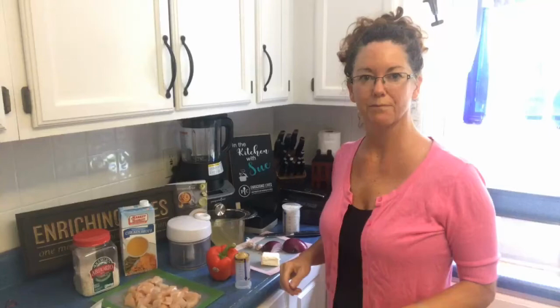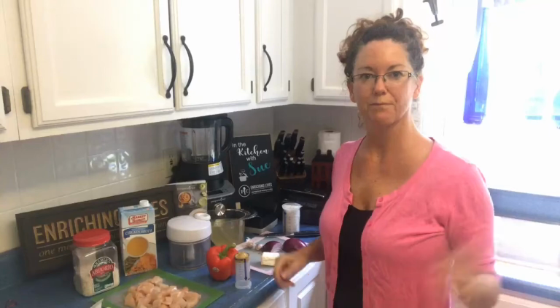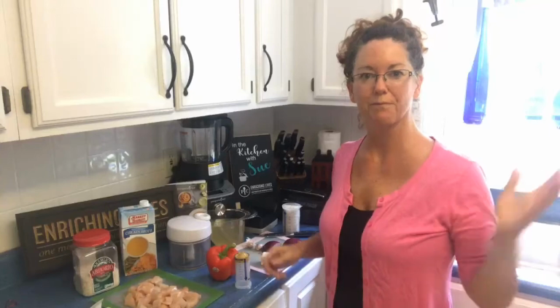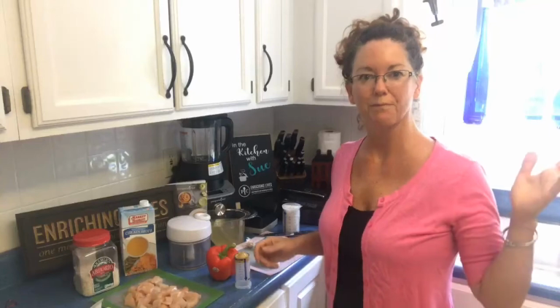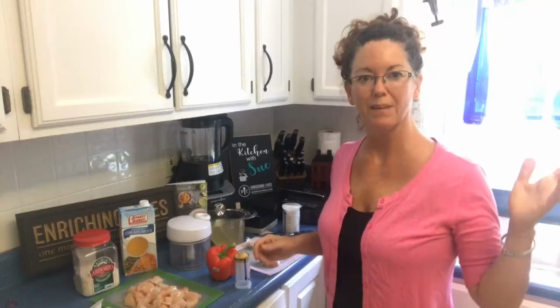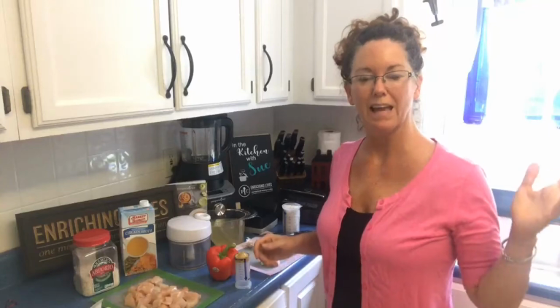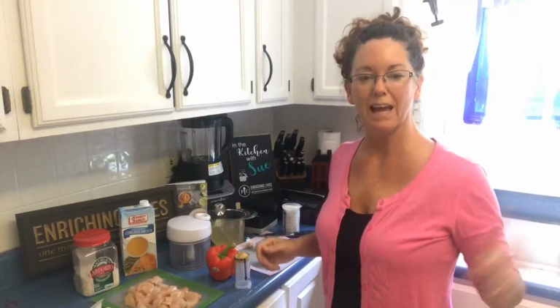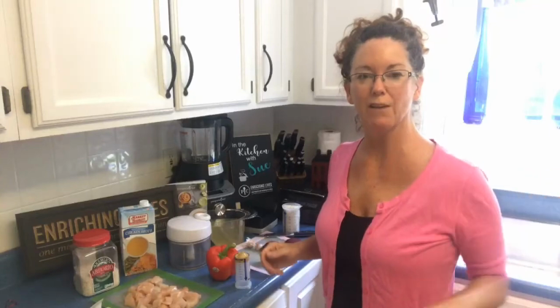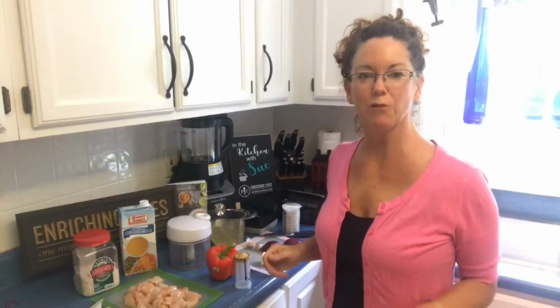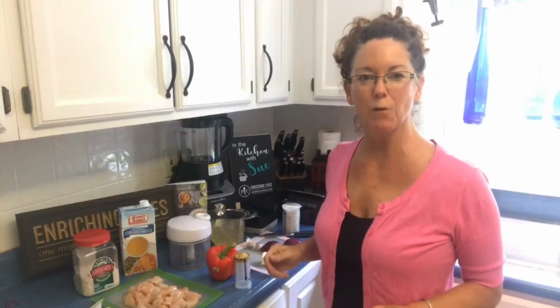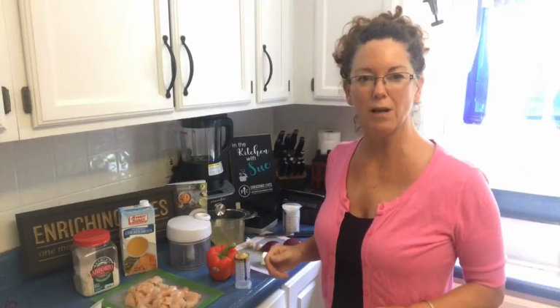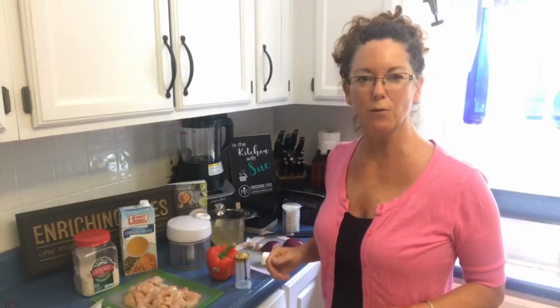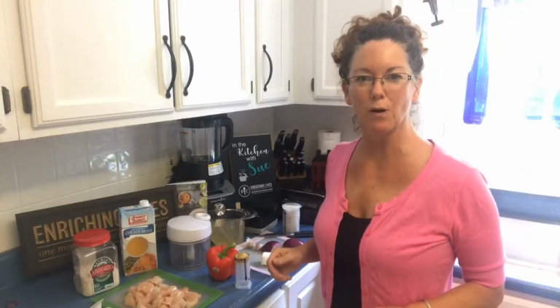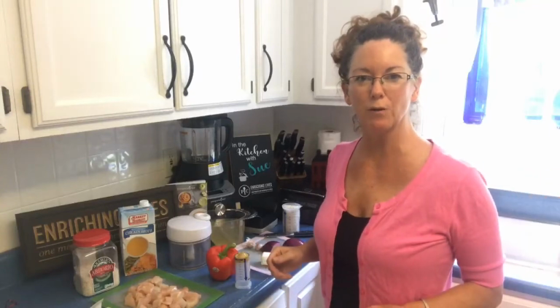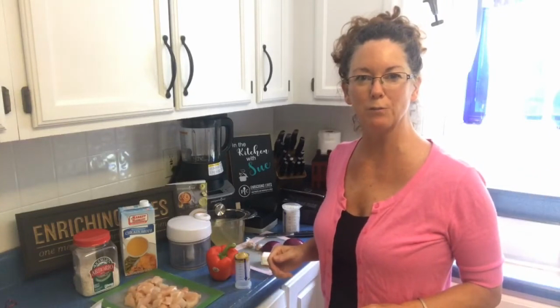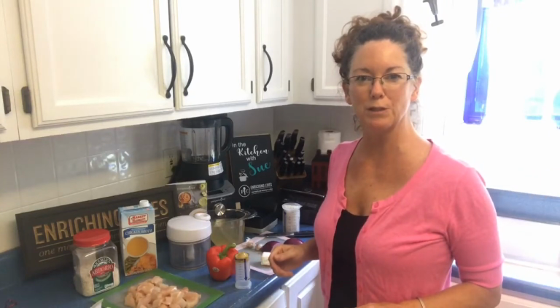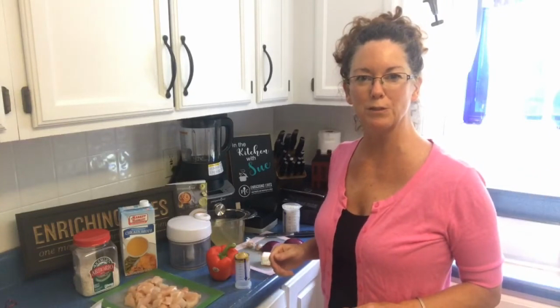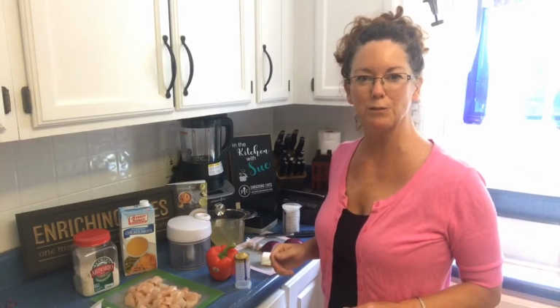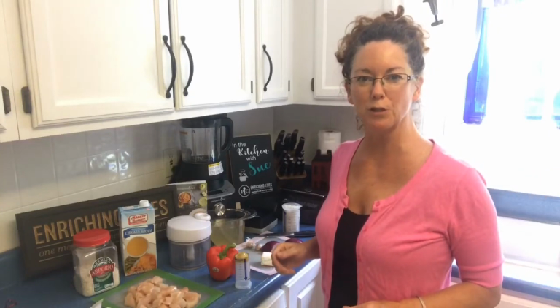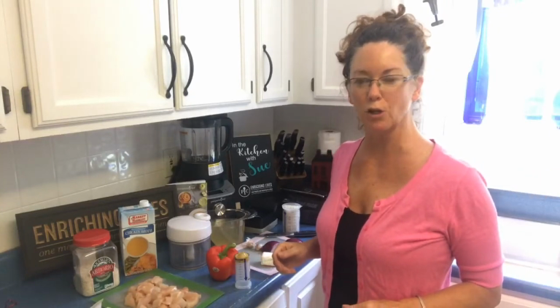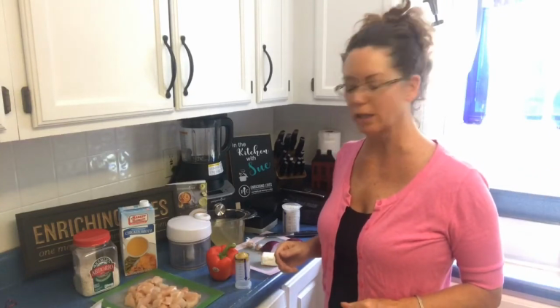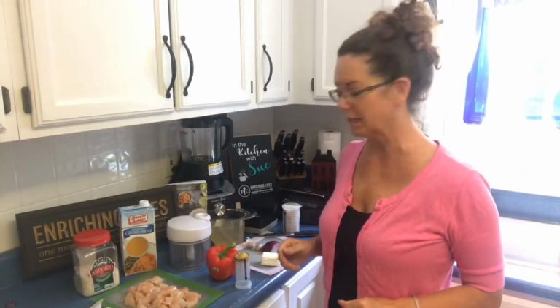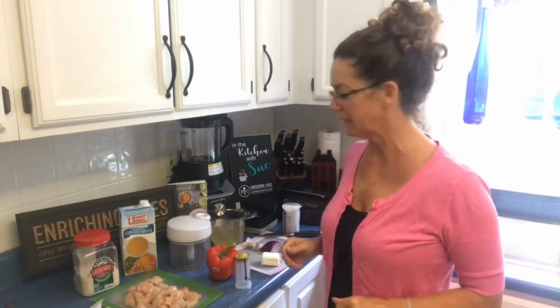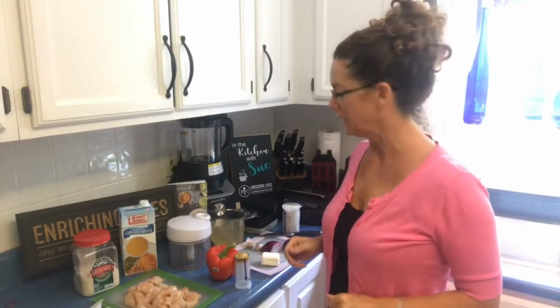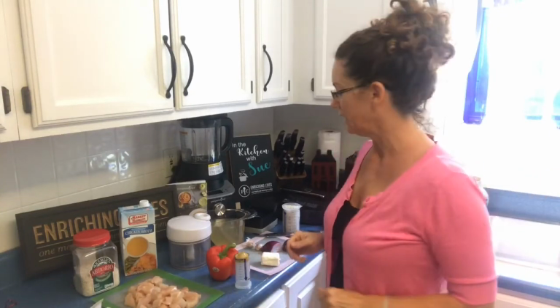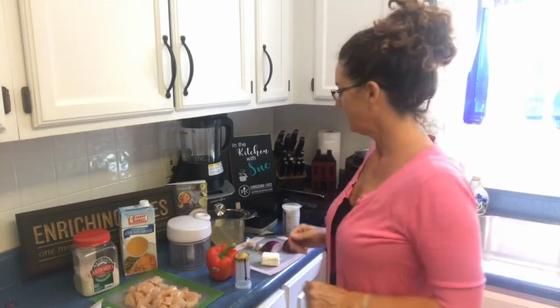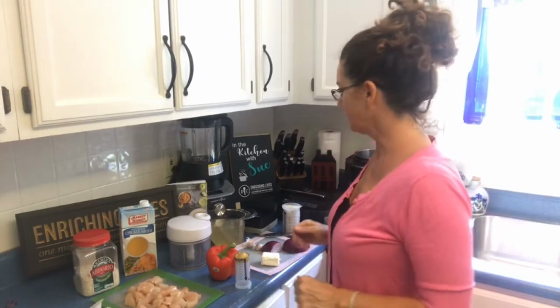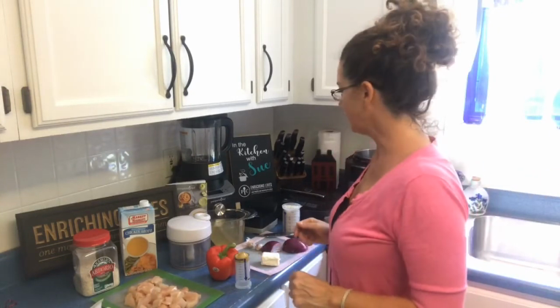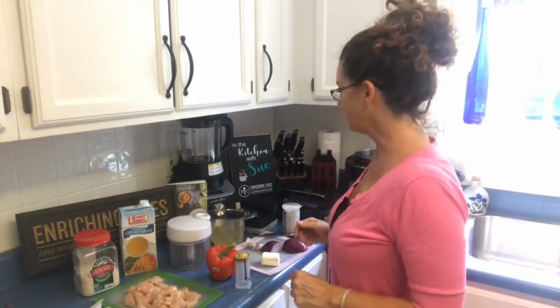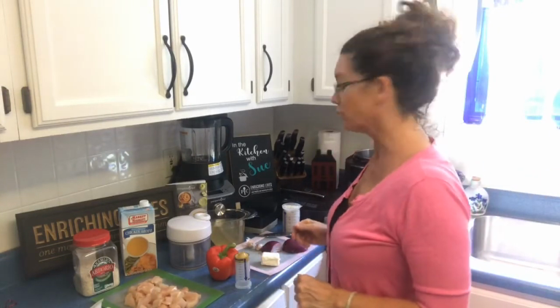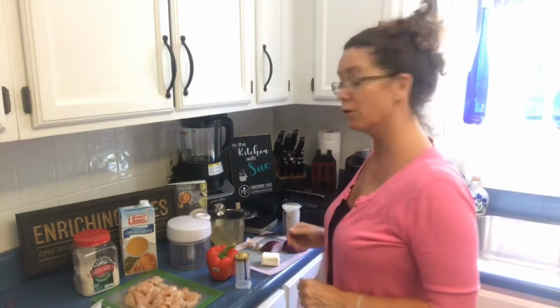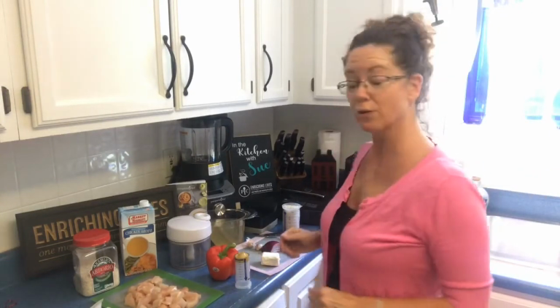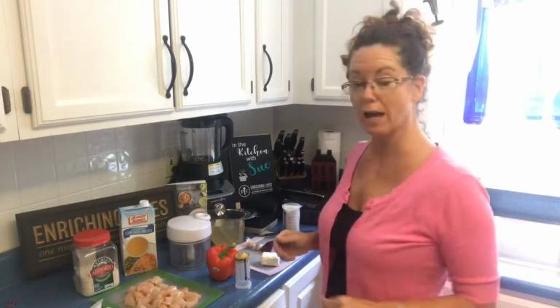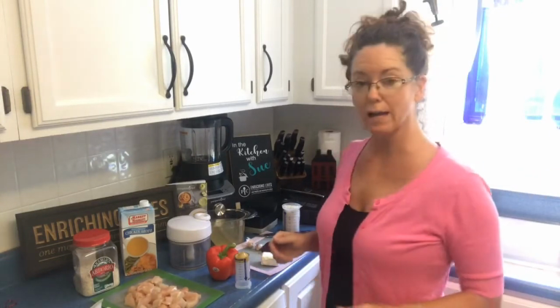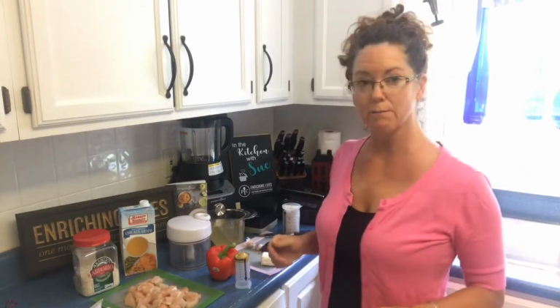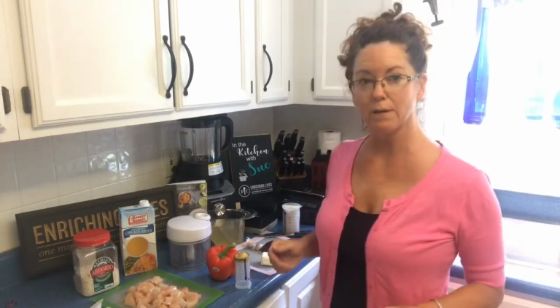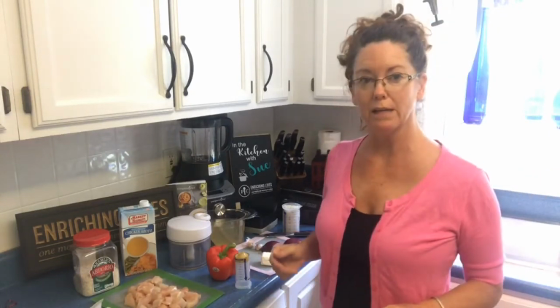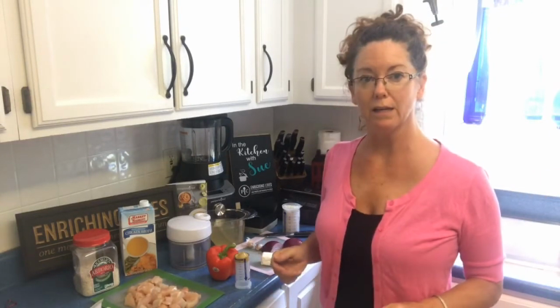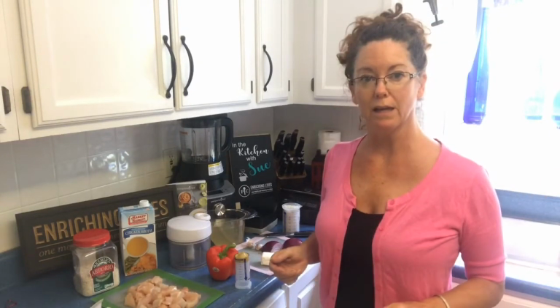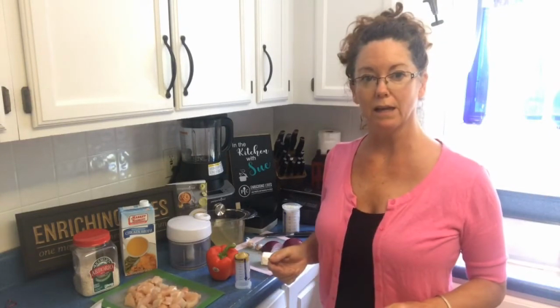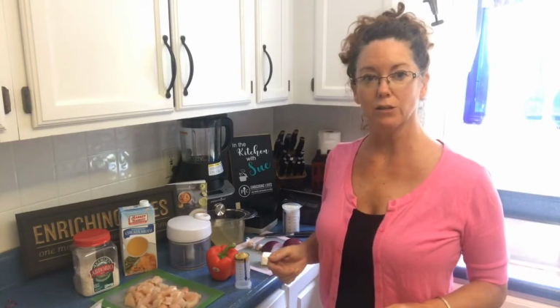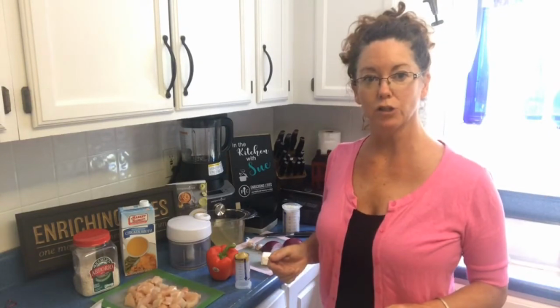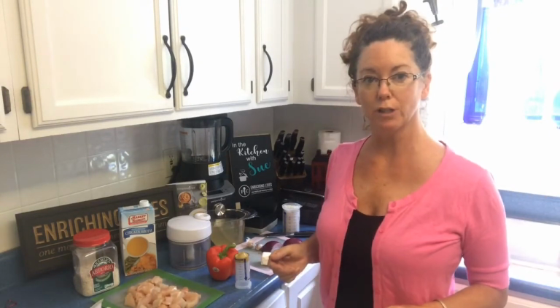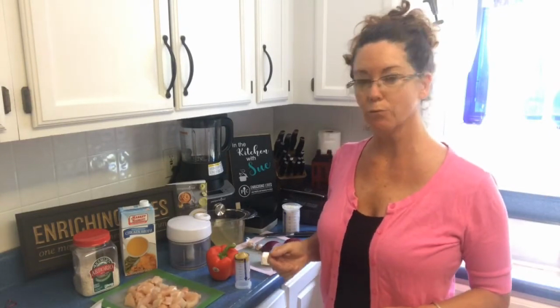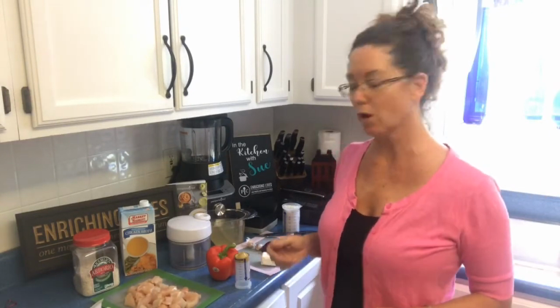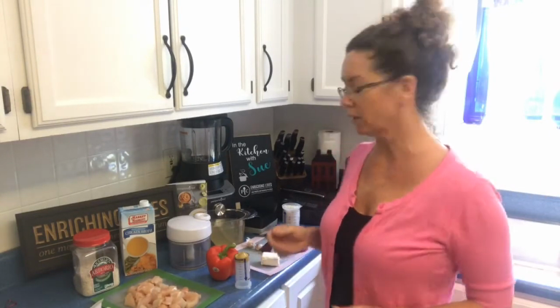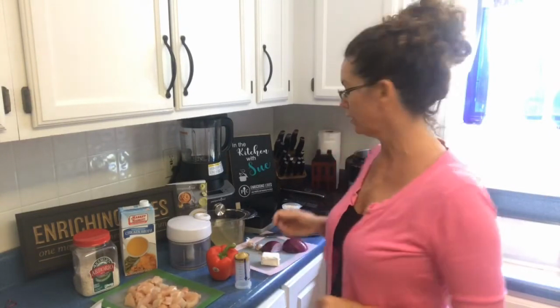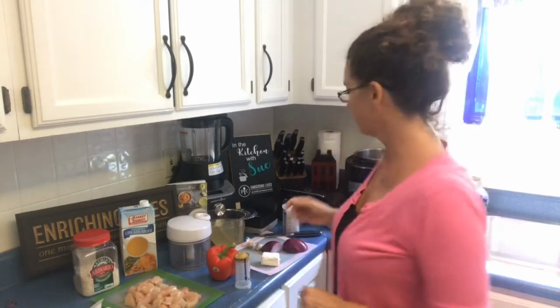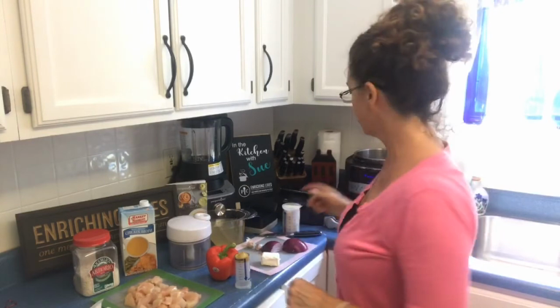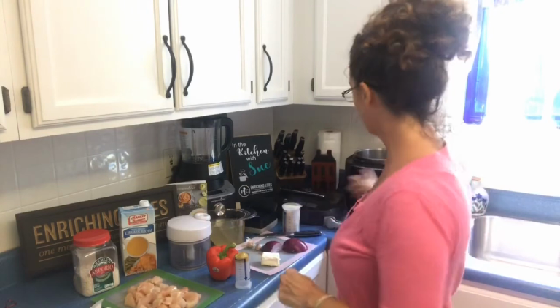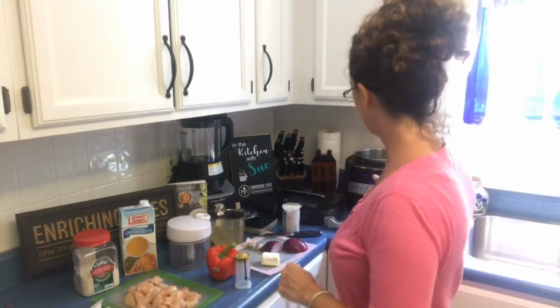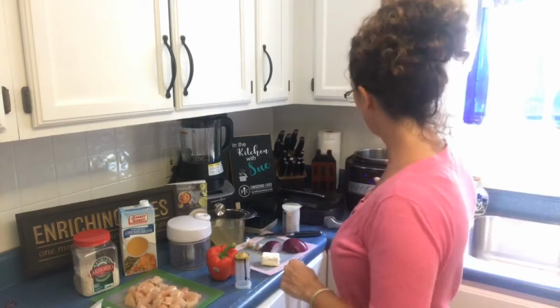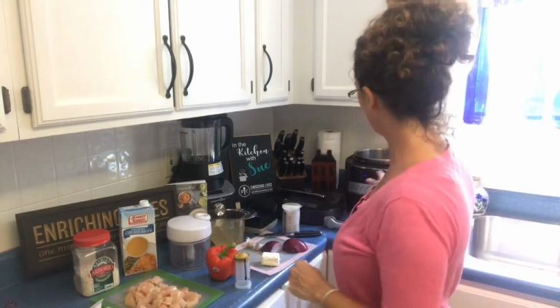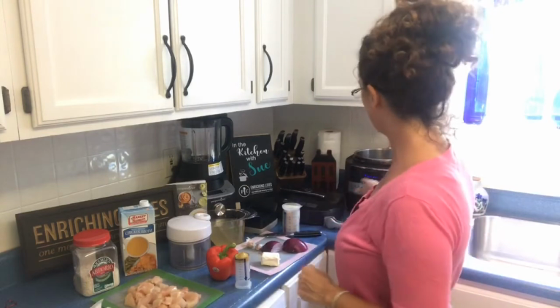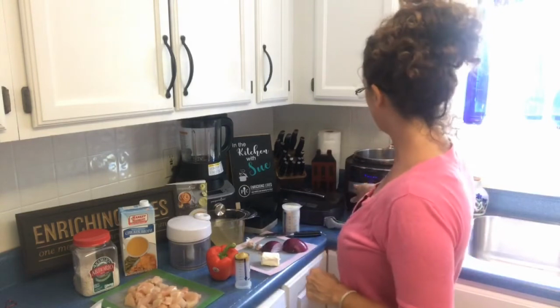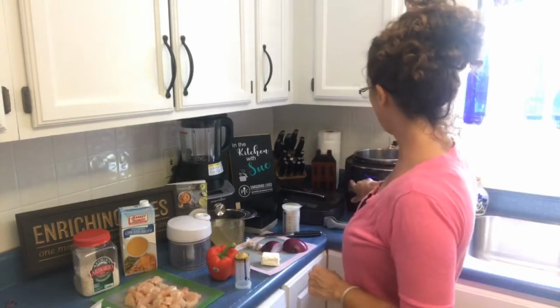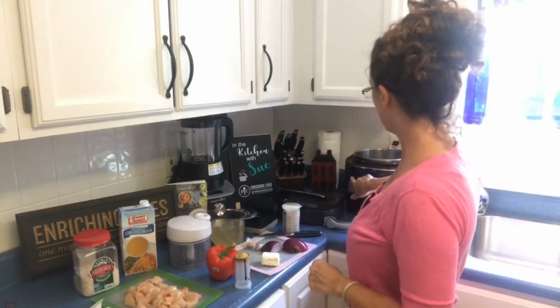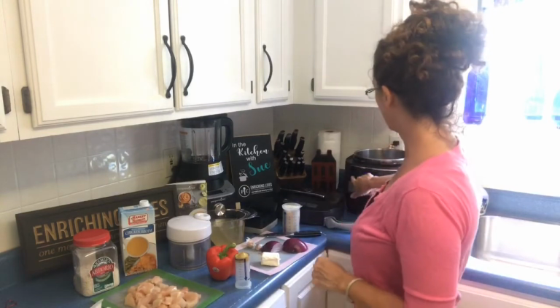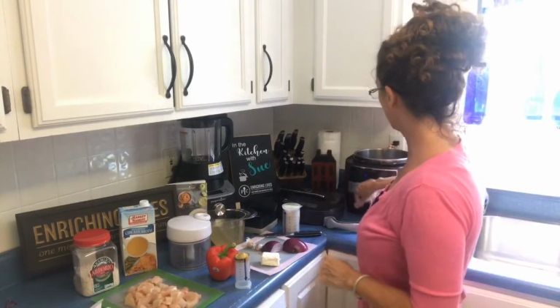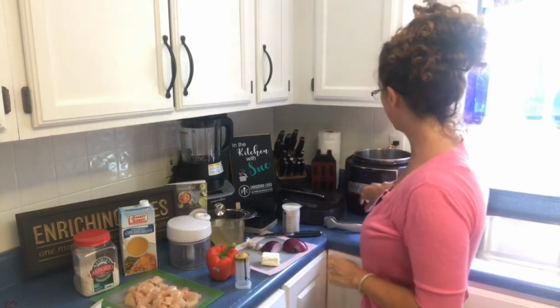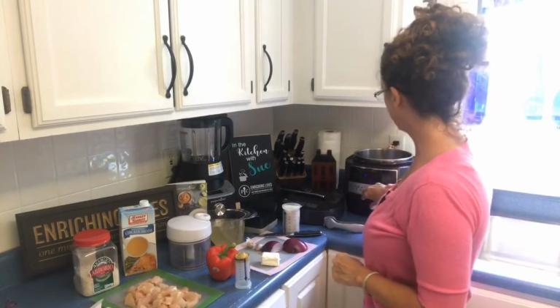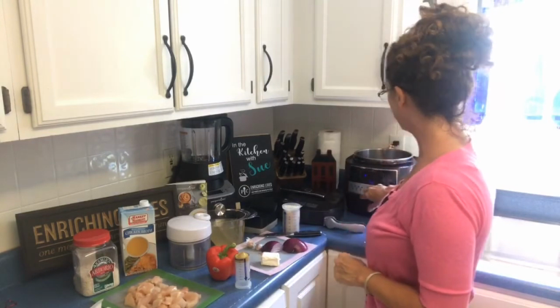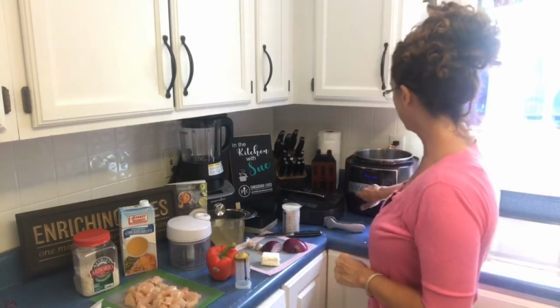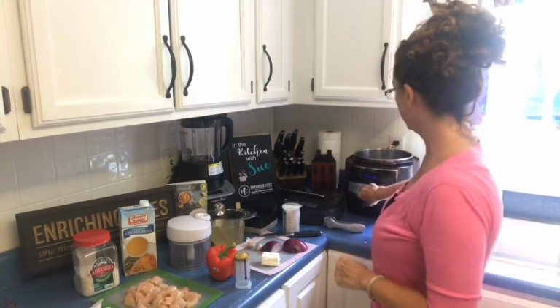Hey everyone, welcome to Sue's Cookin'. This afternoon I am making a chicken broccoli risotto in our quick cooker.